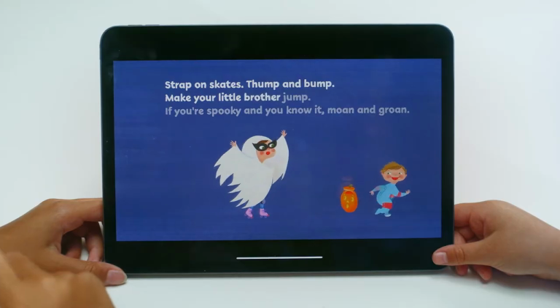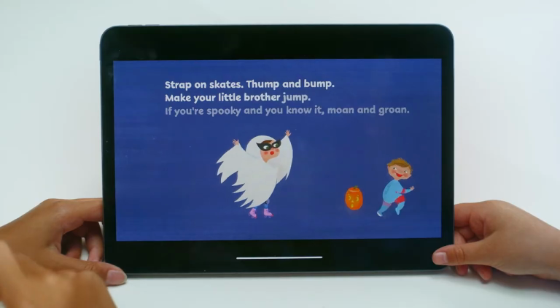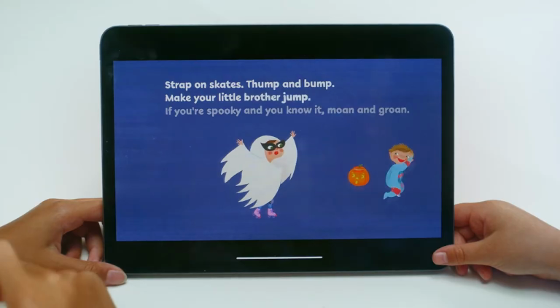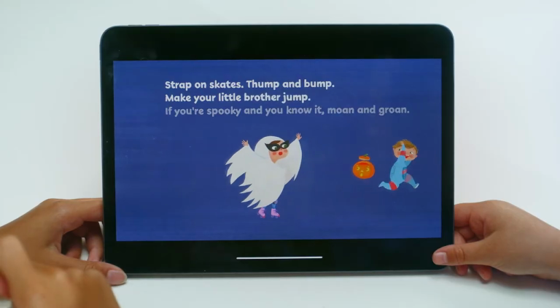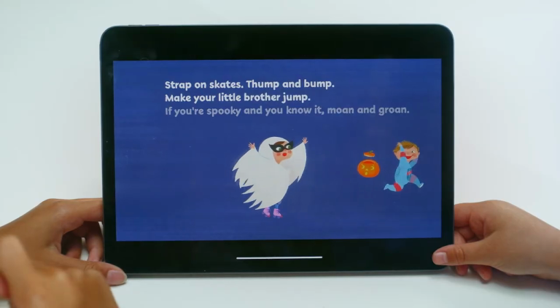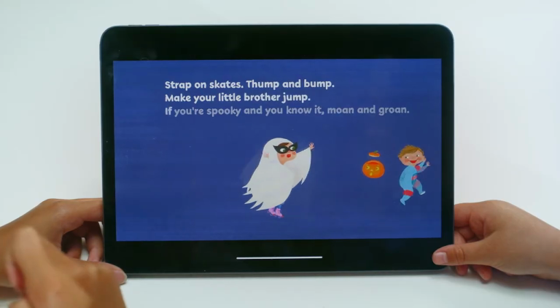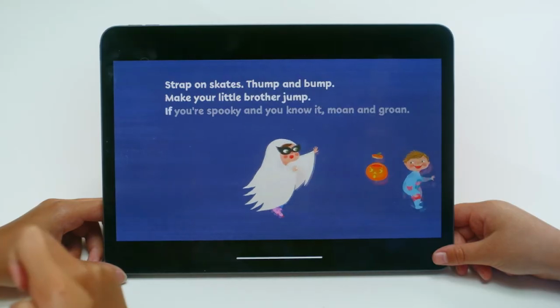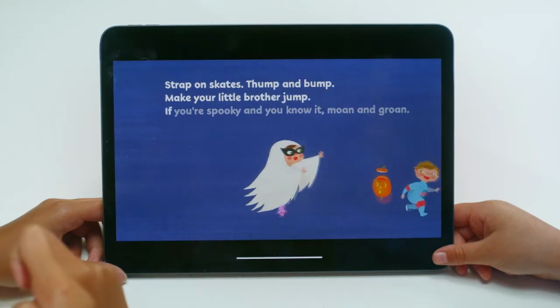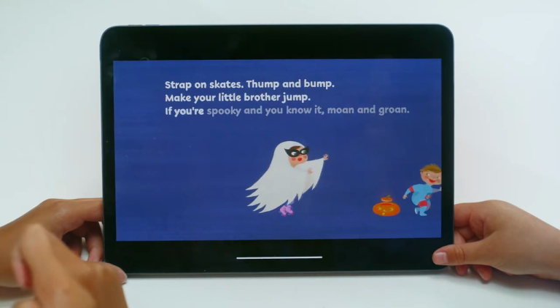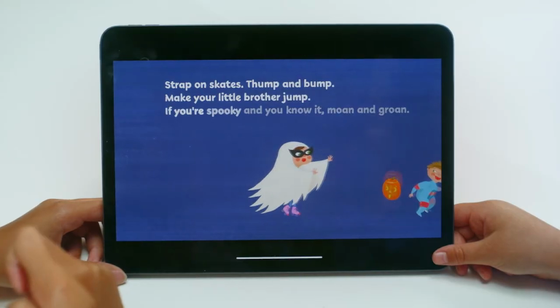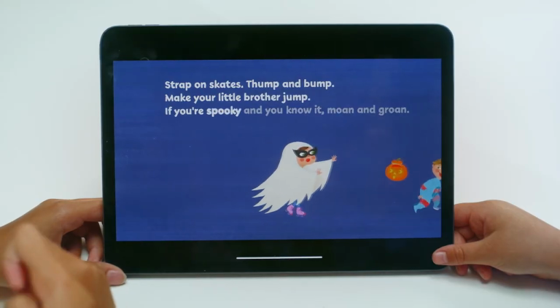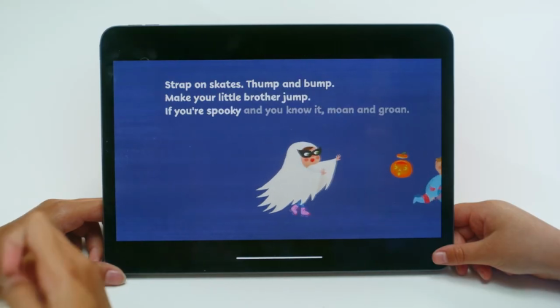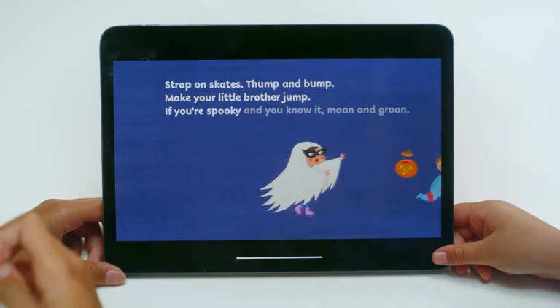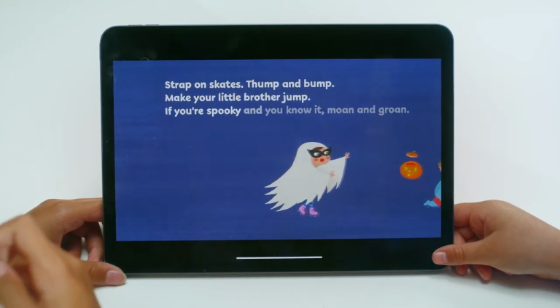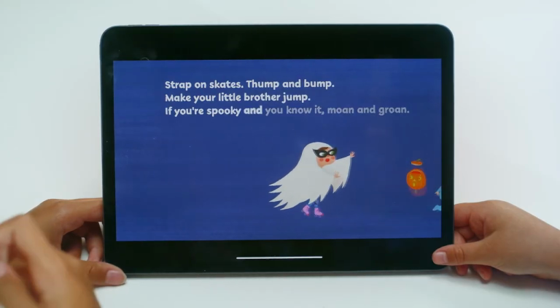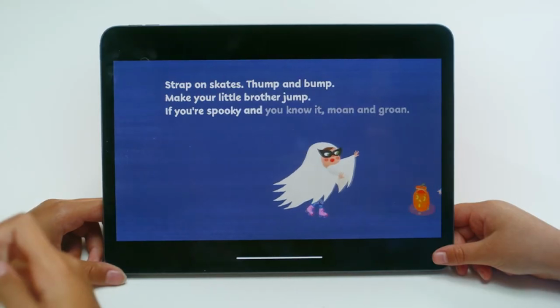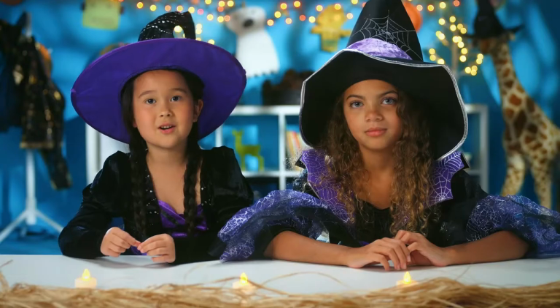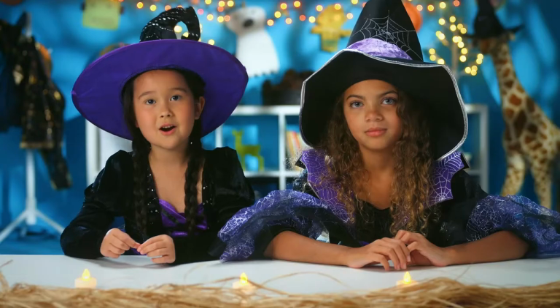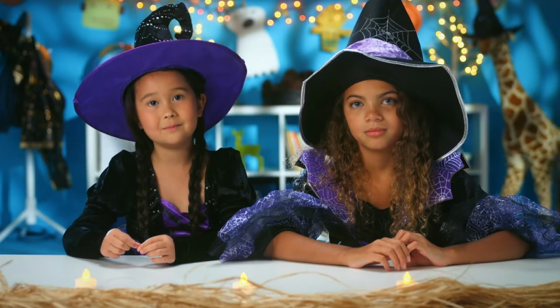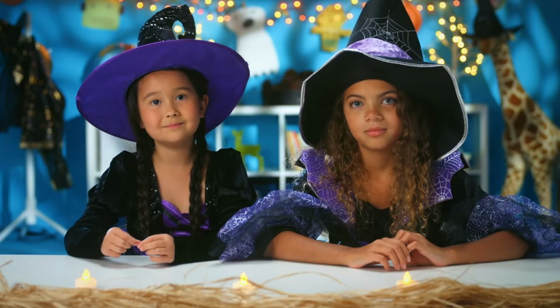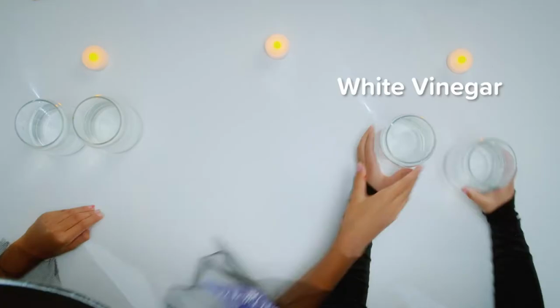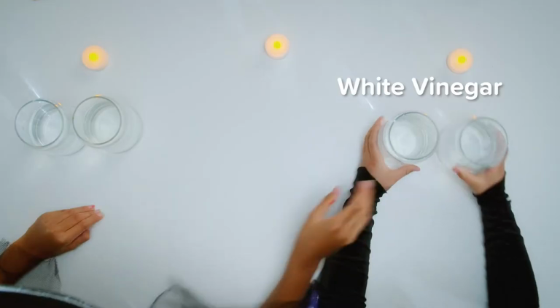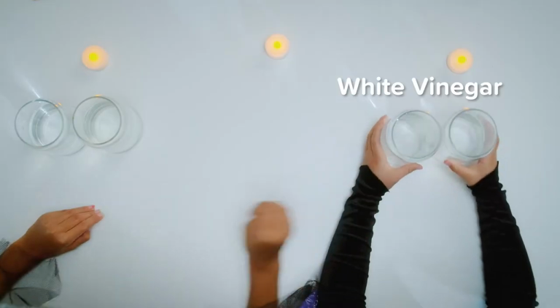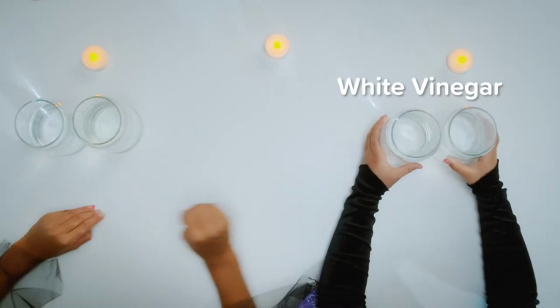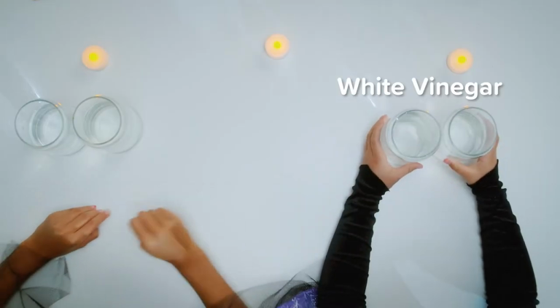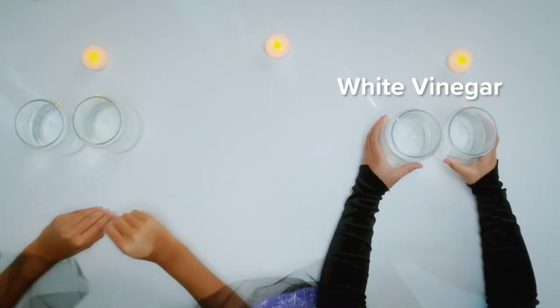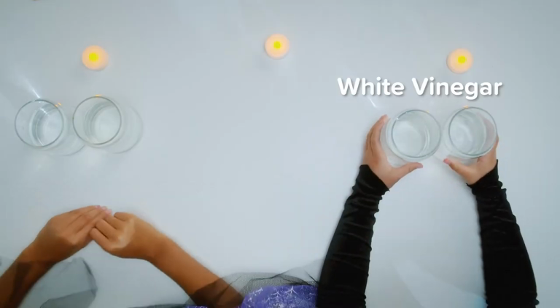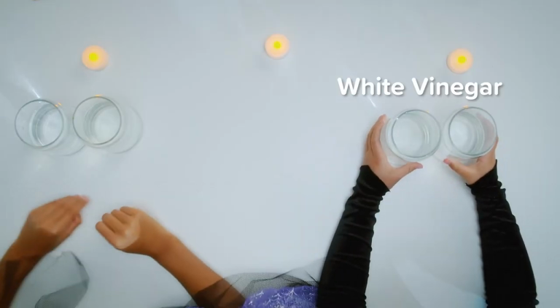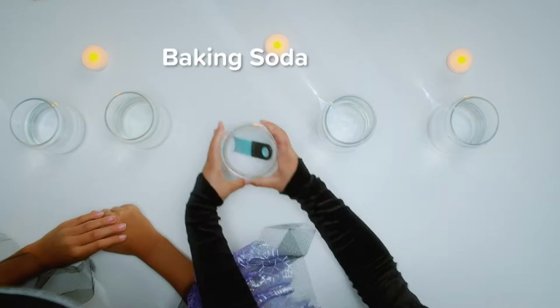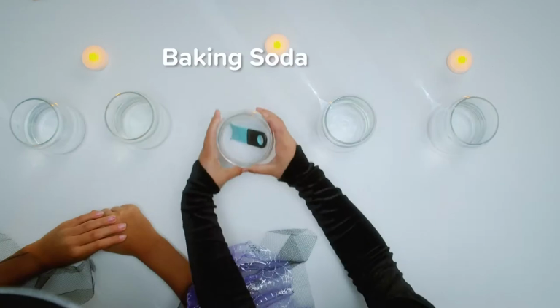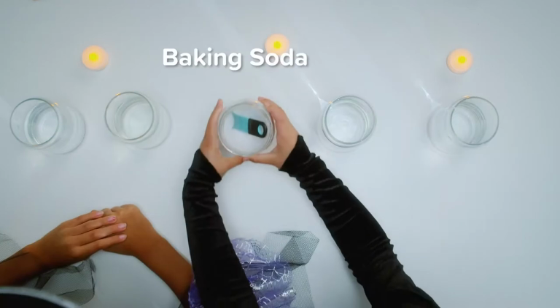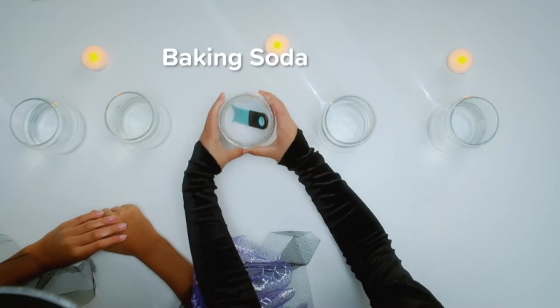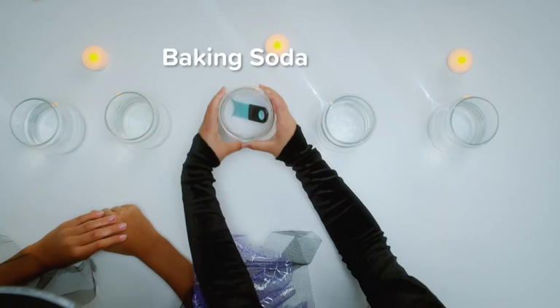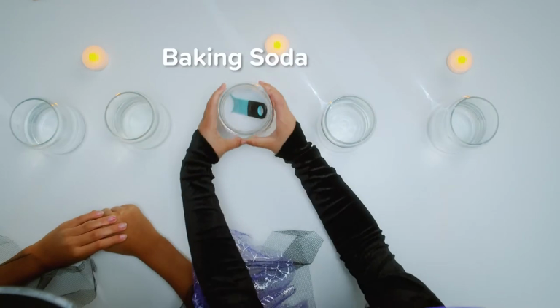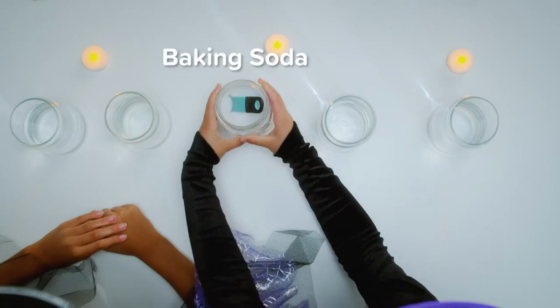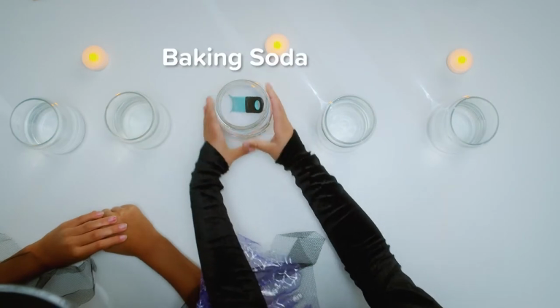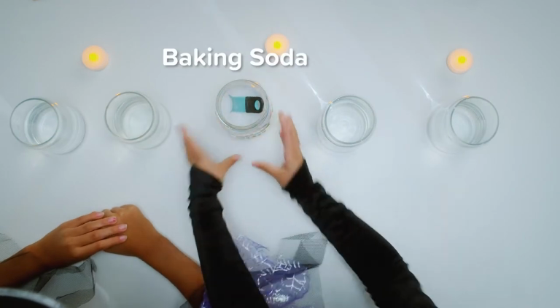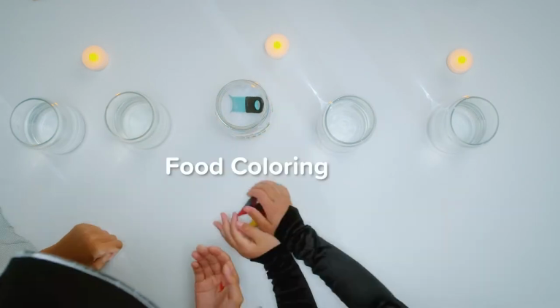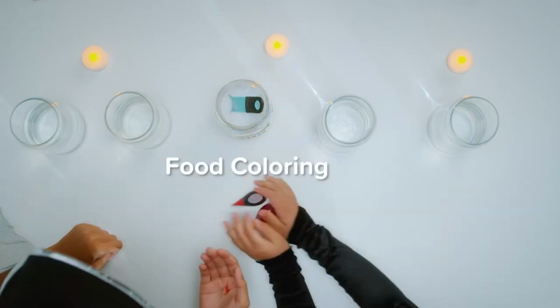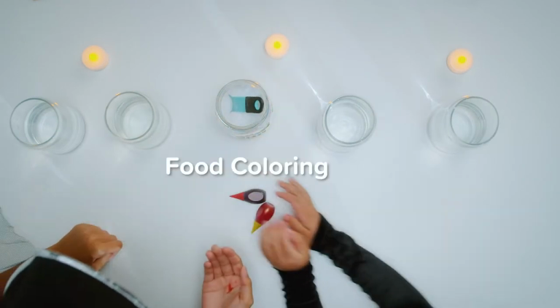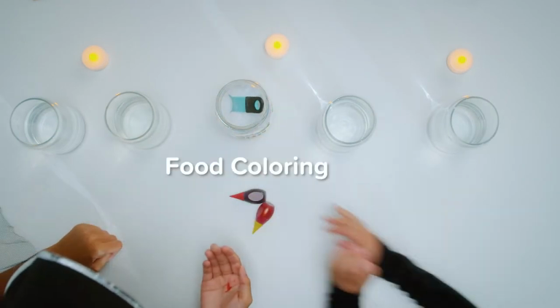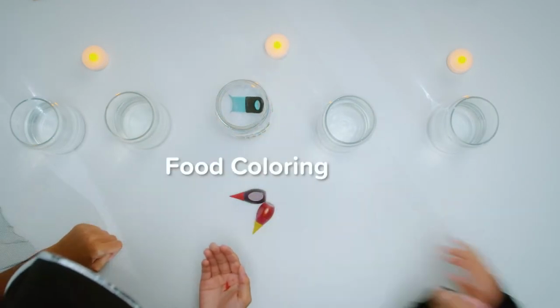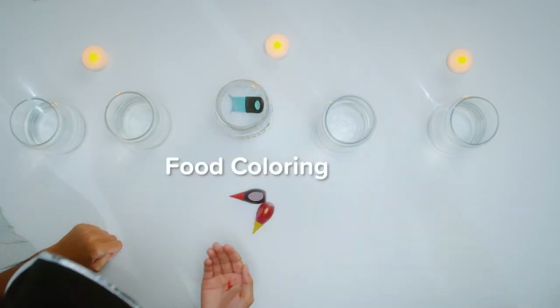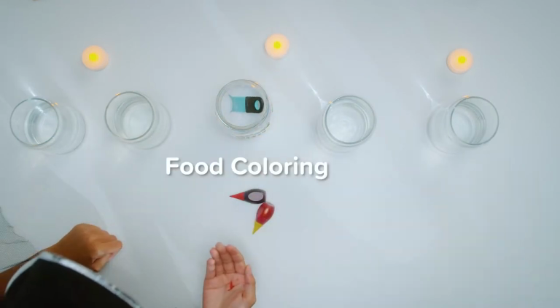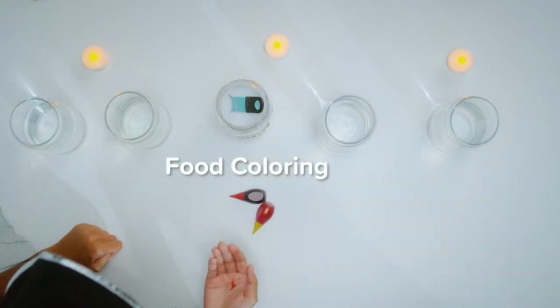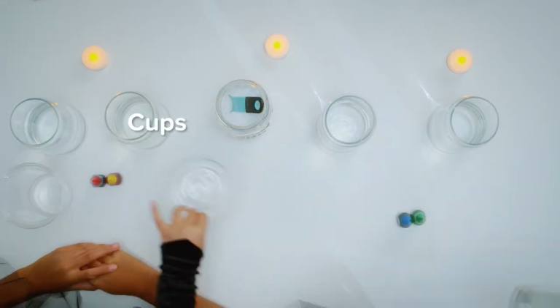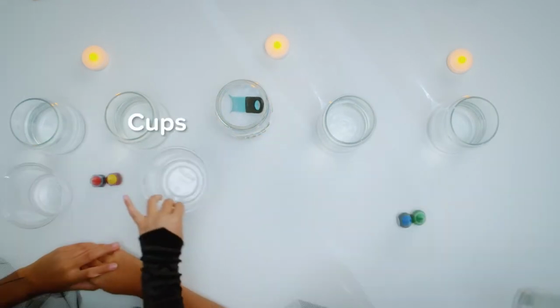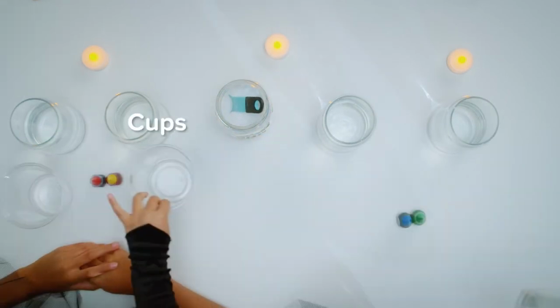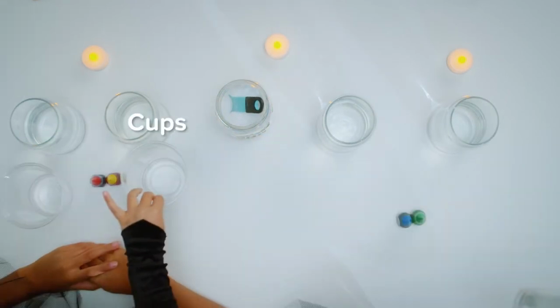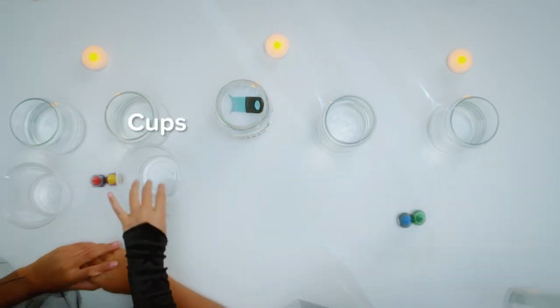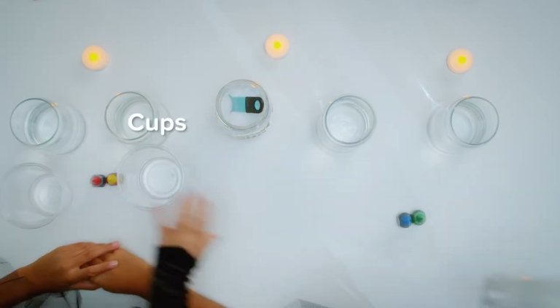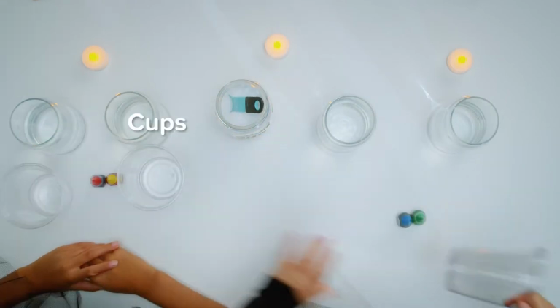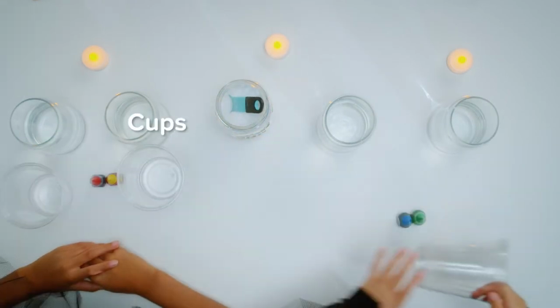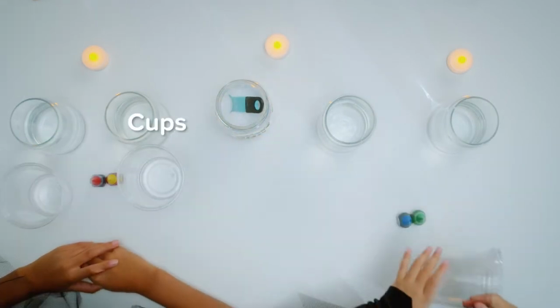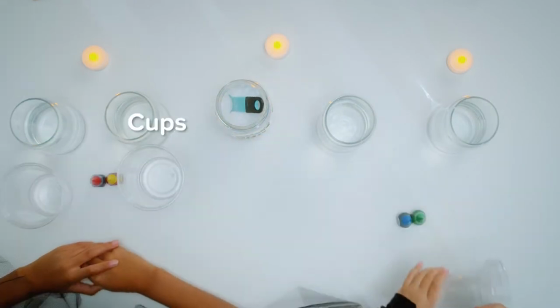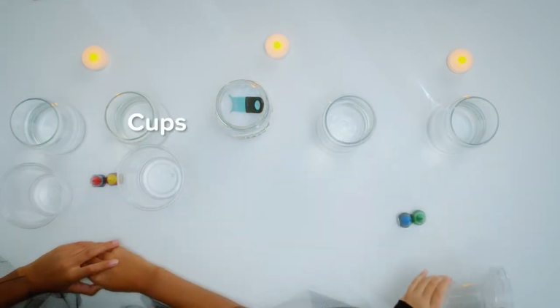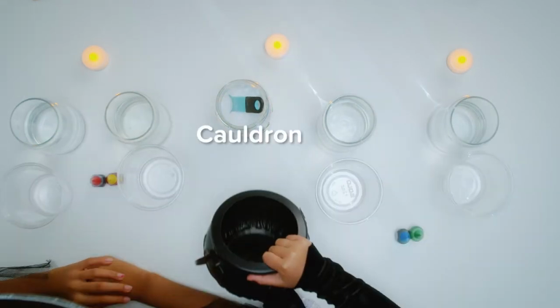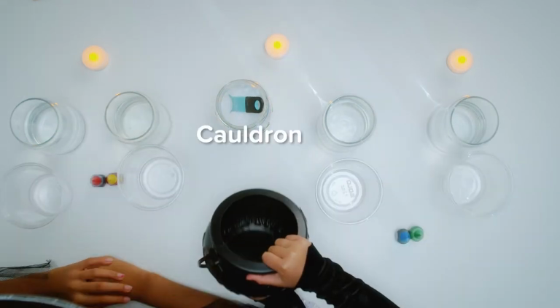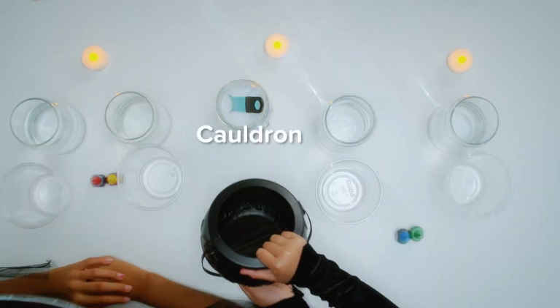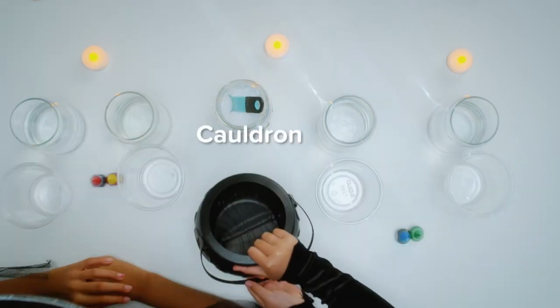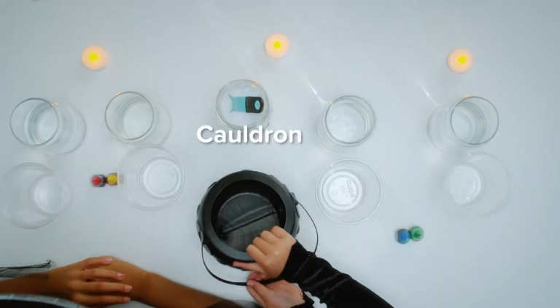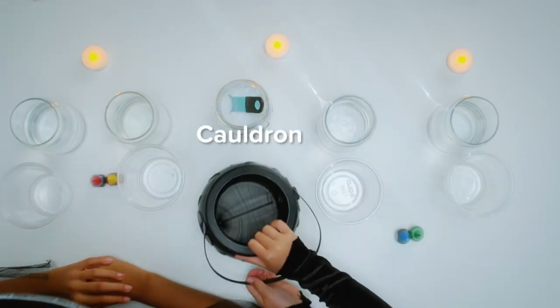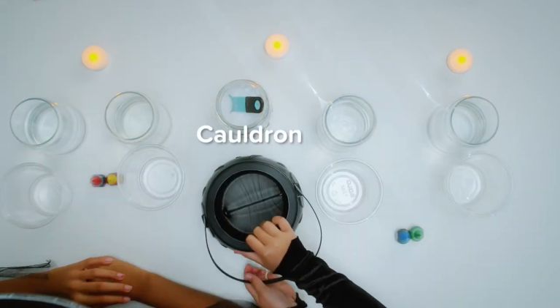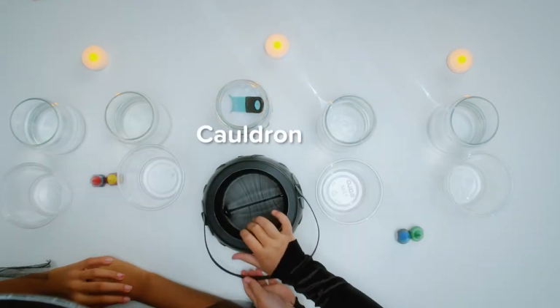Here's what you'll need to make your own witch's brew at home: white vinegar, baking soda, food coloring, cups, and a cauldron.